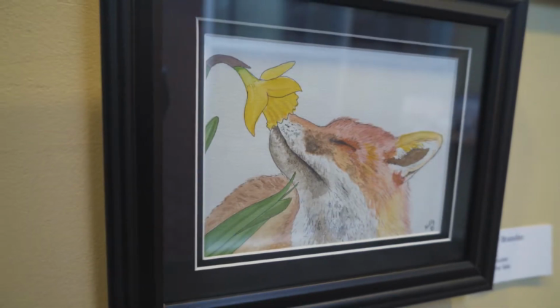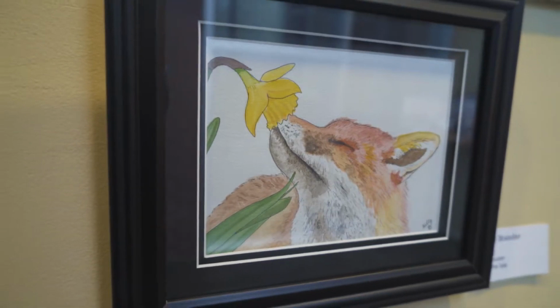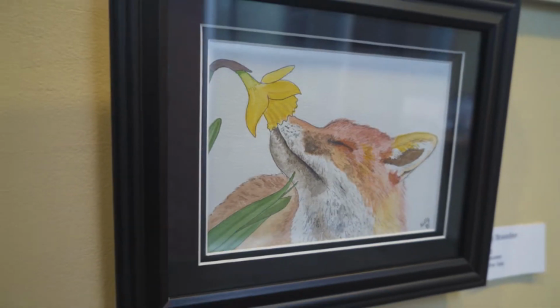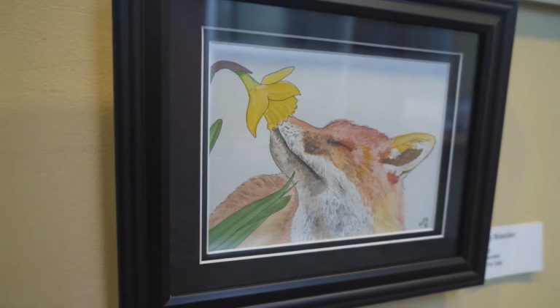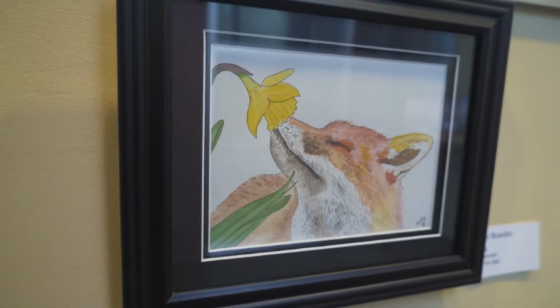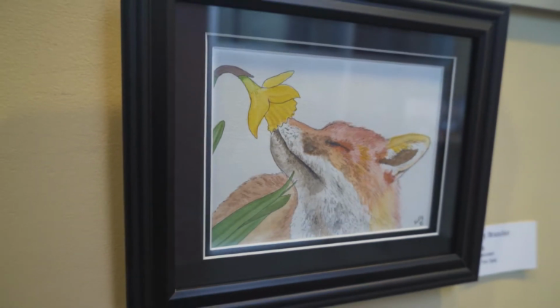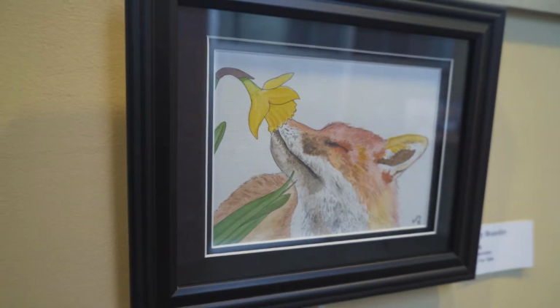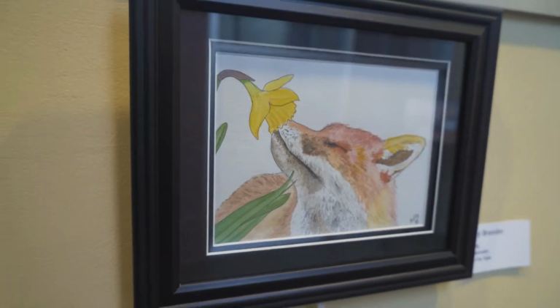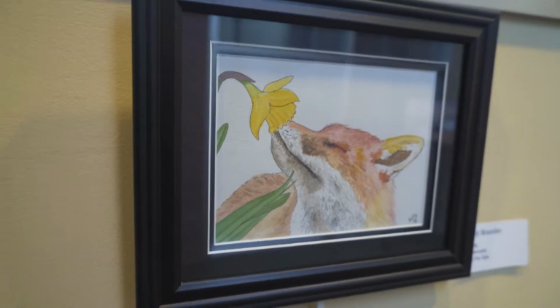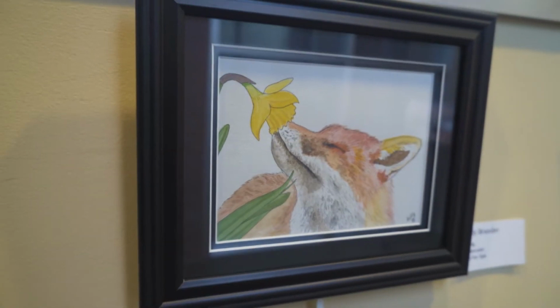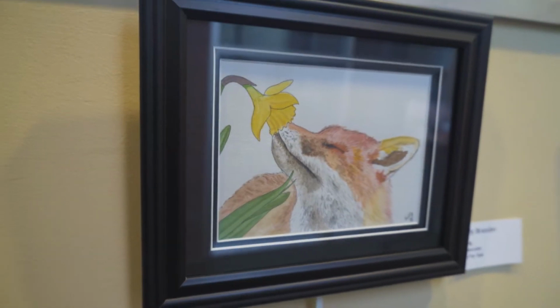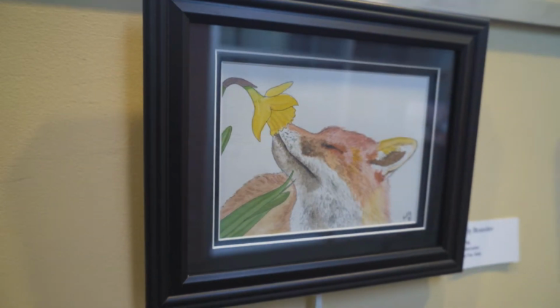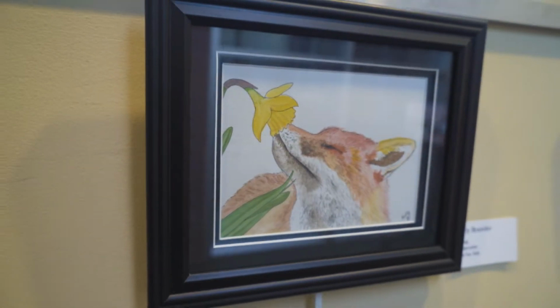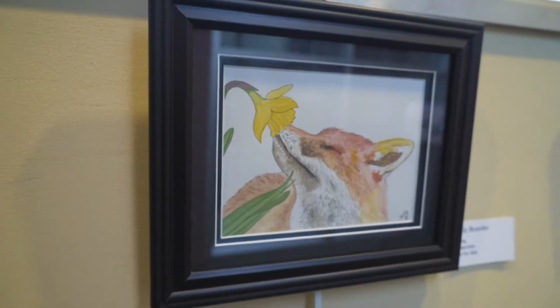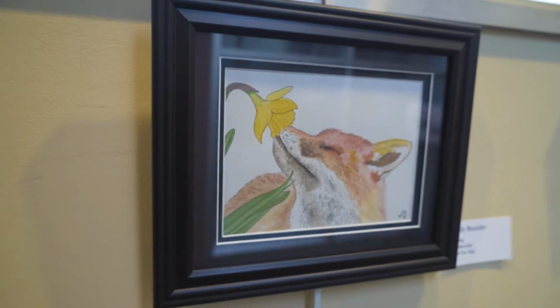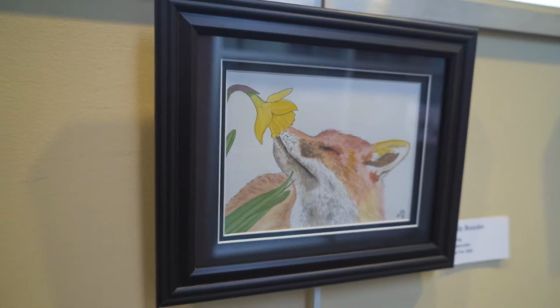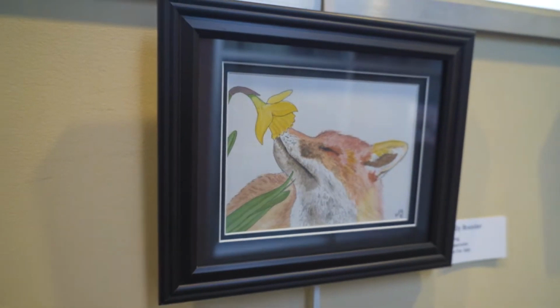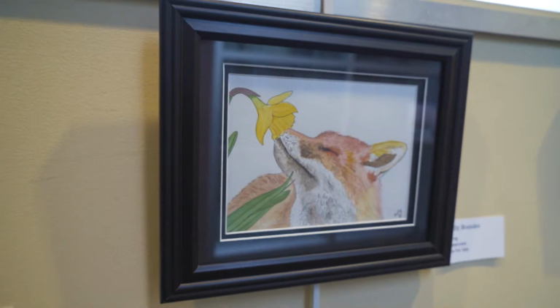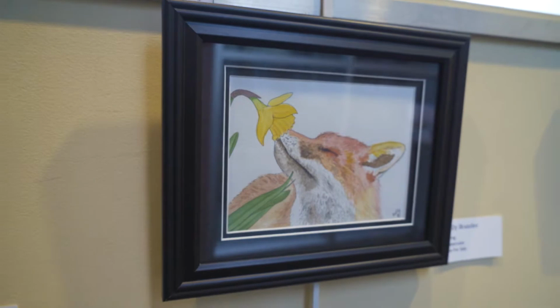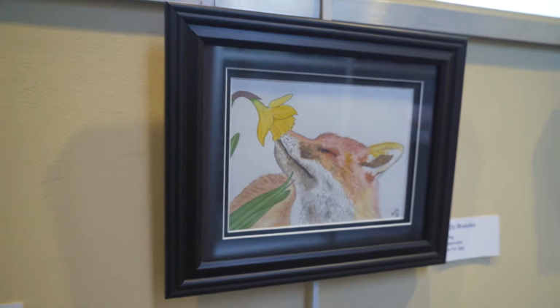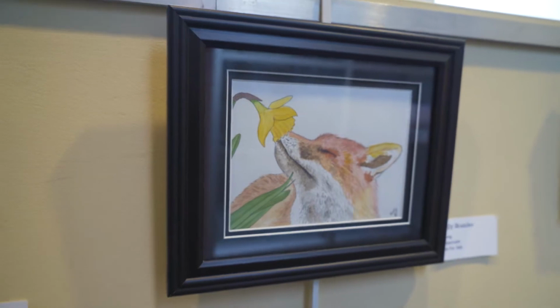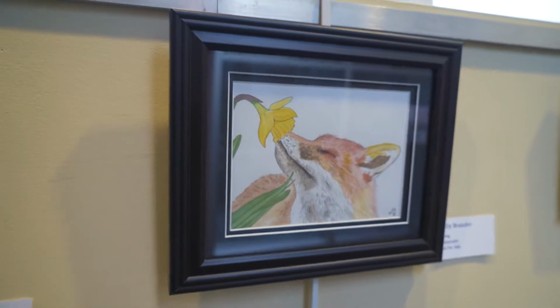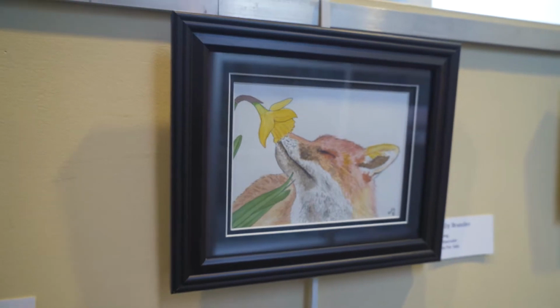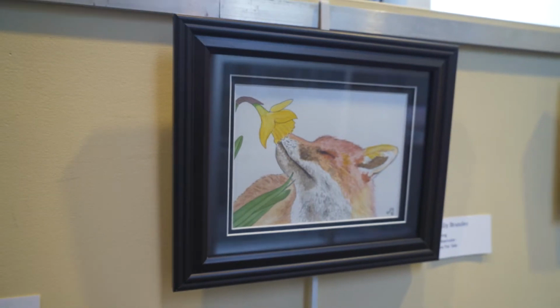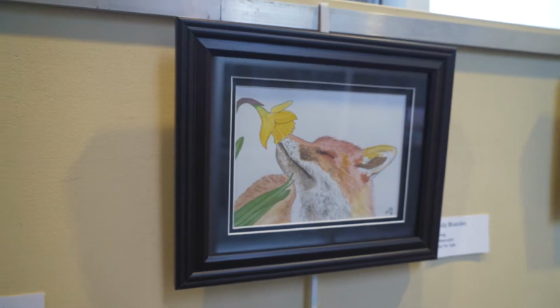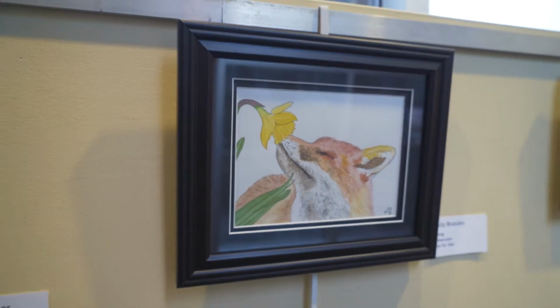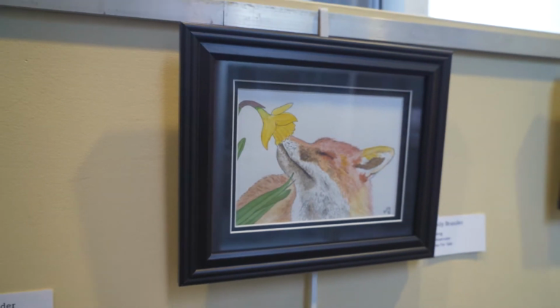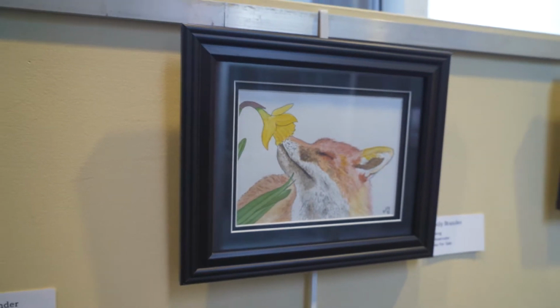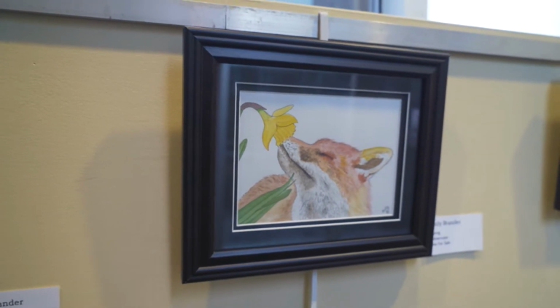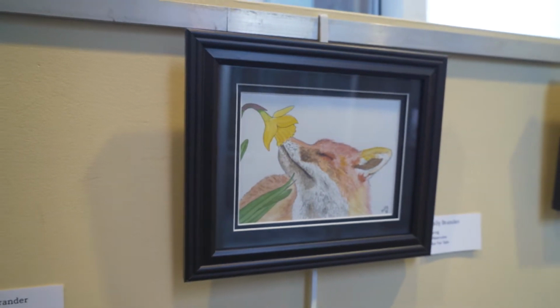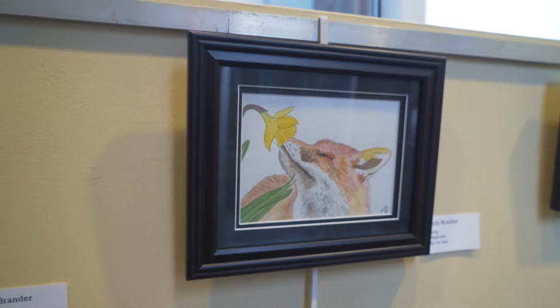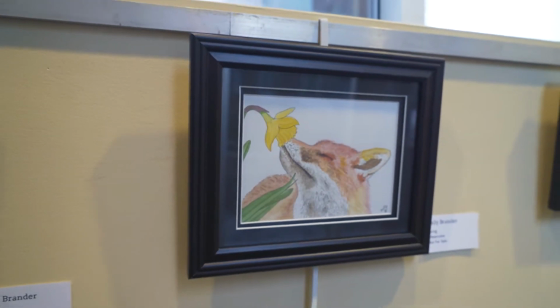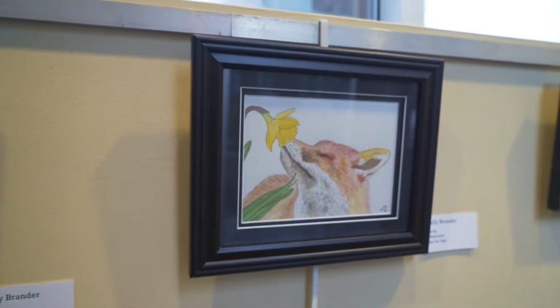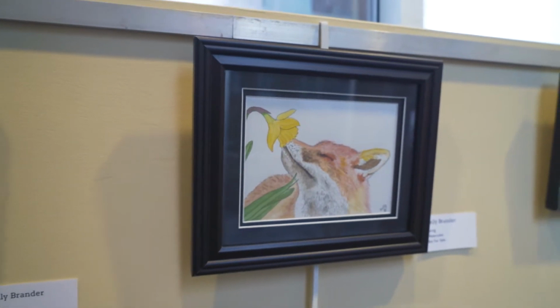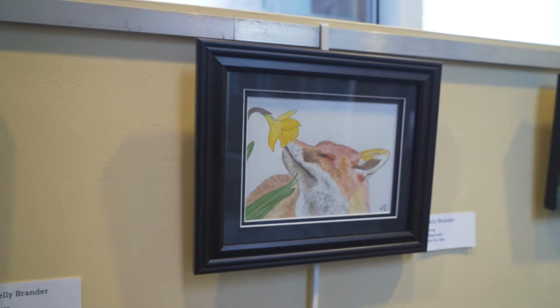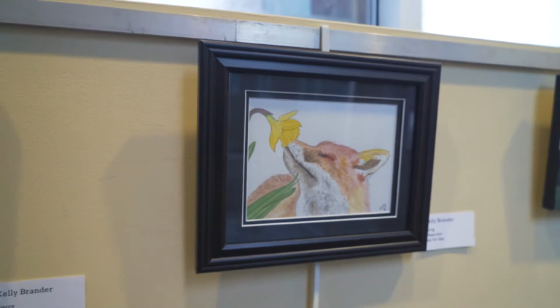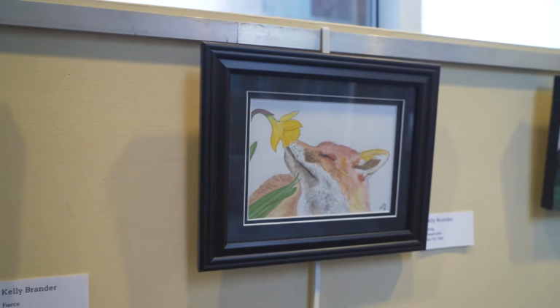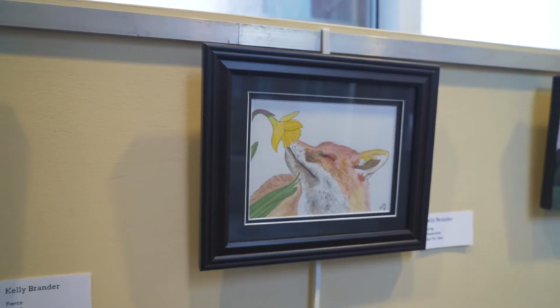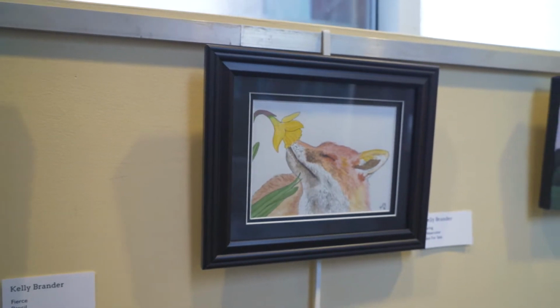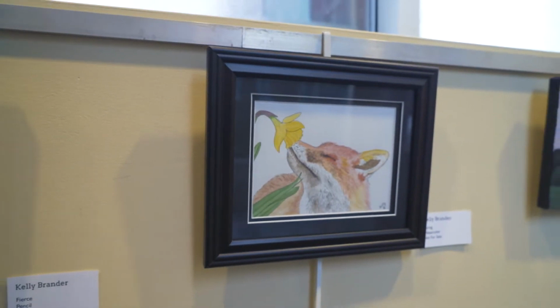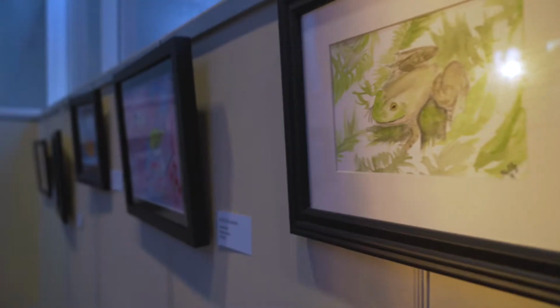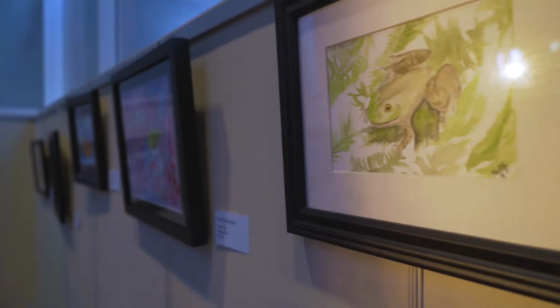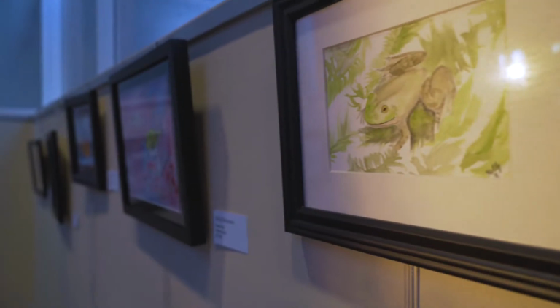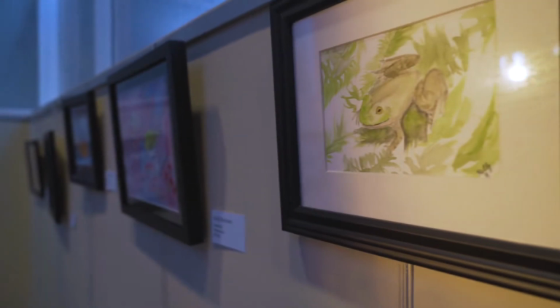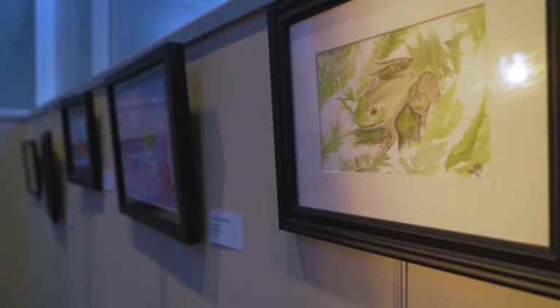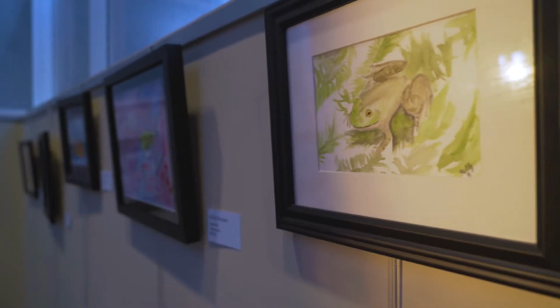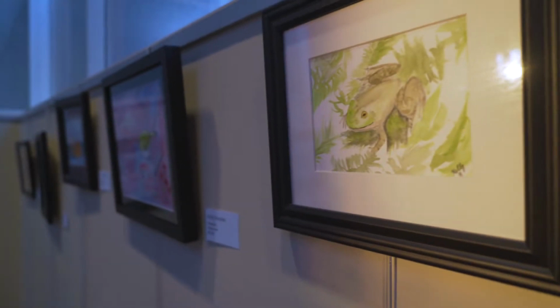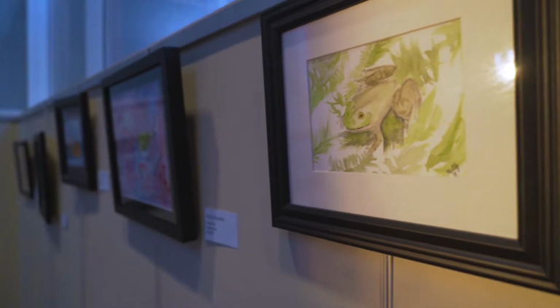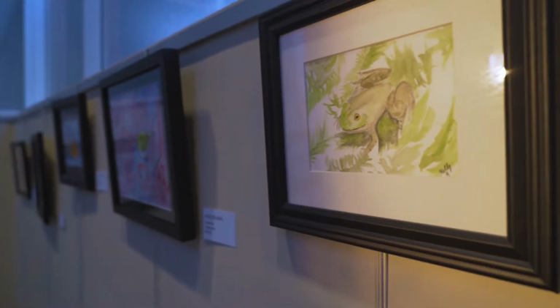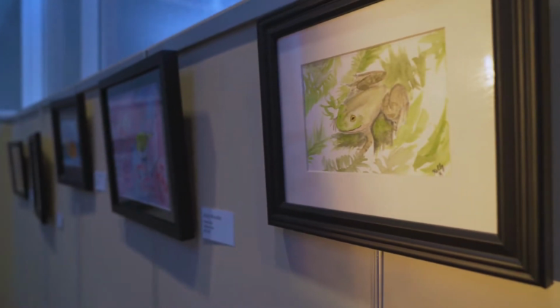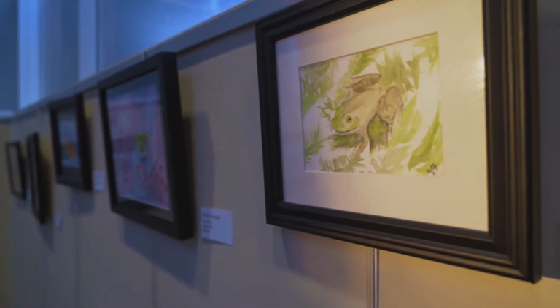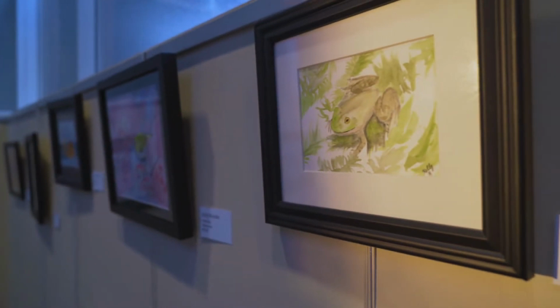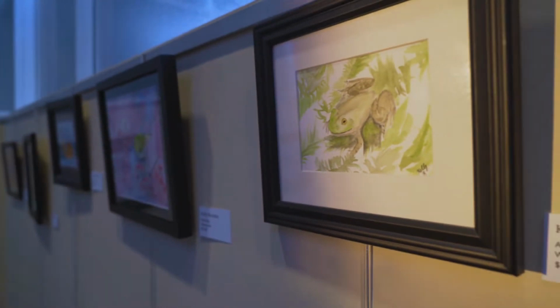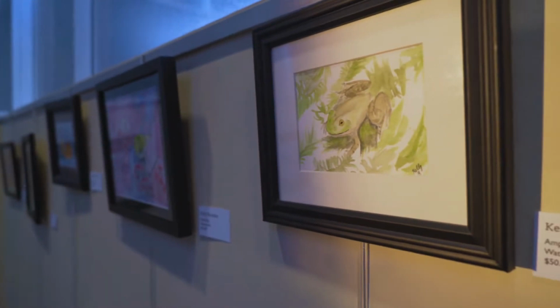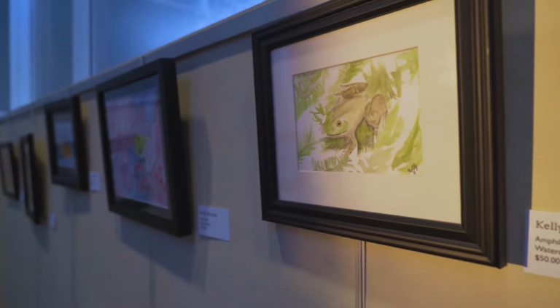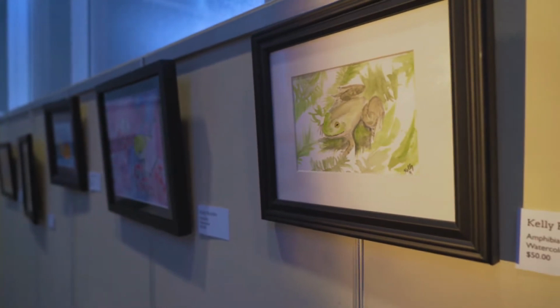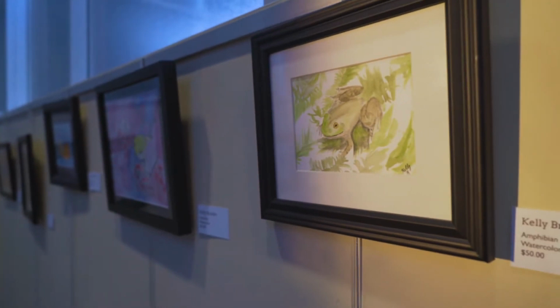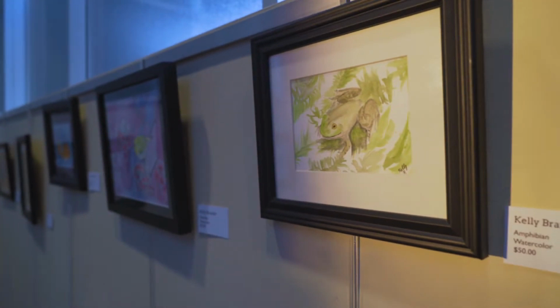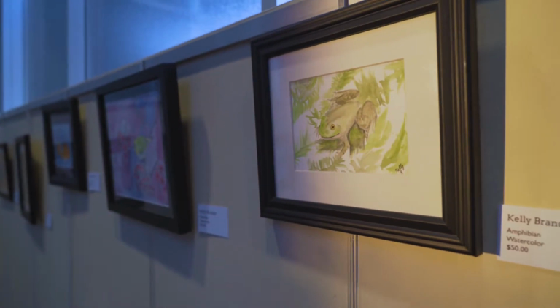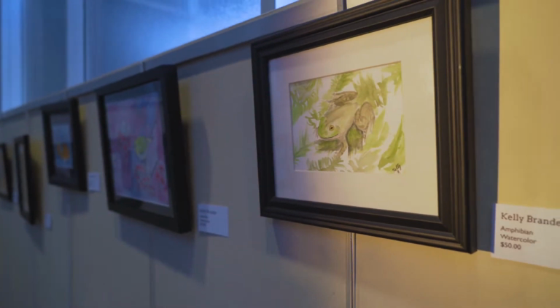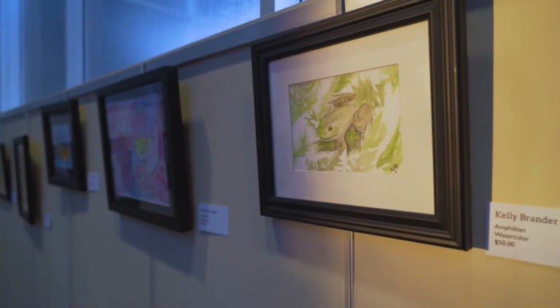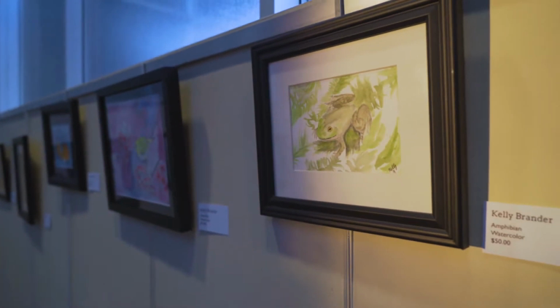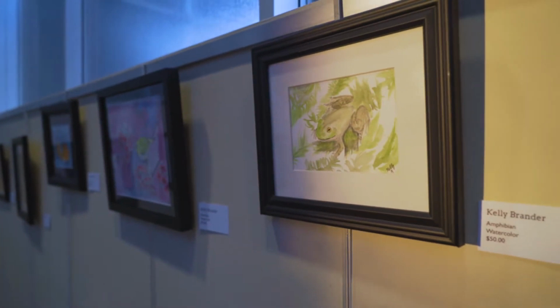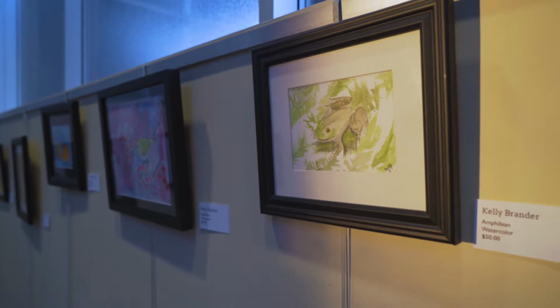Since a young age I've always been interested in animals. I had a lot of pets growing up and I'm on track to becoming a veterinarian. So through that passion, I create my art.